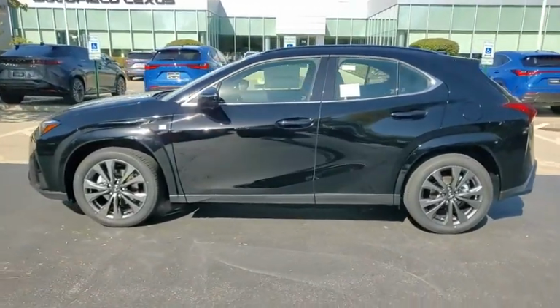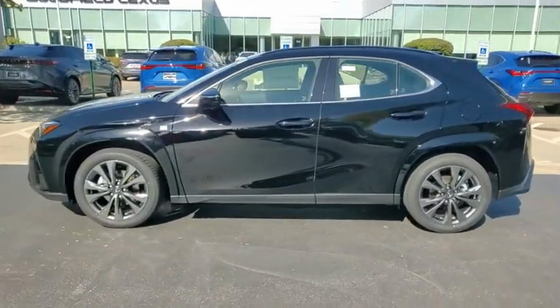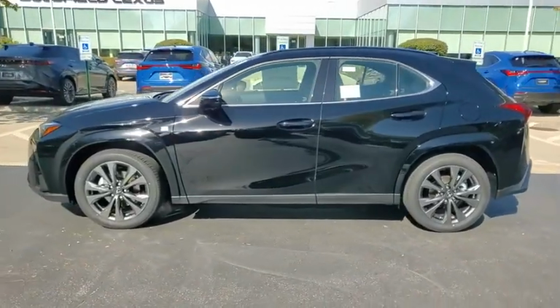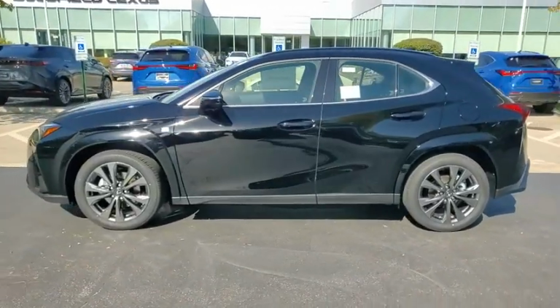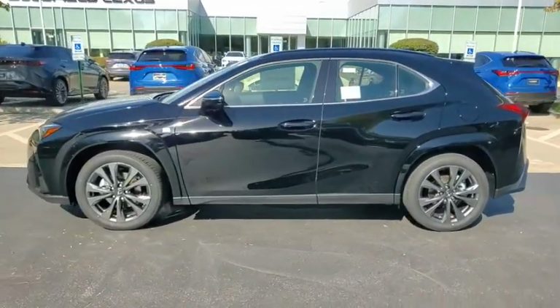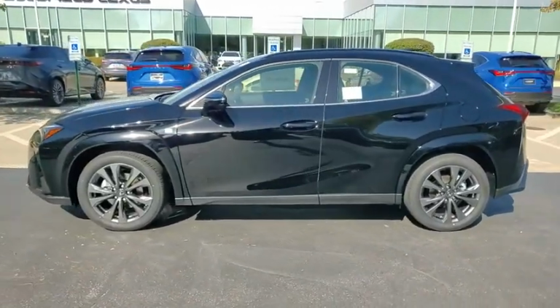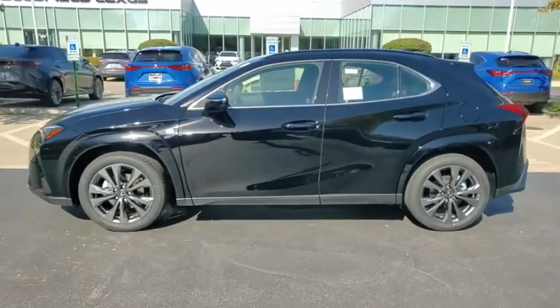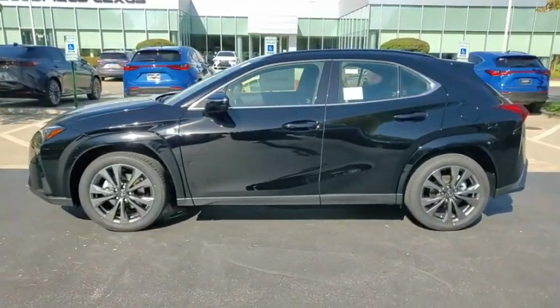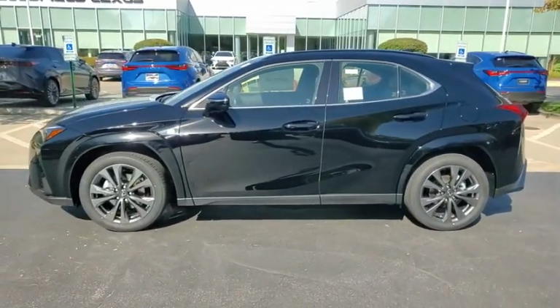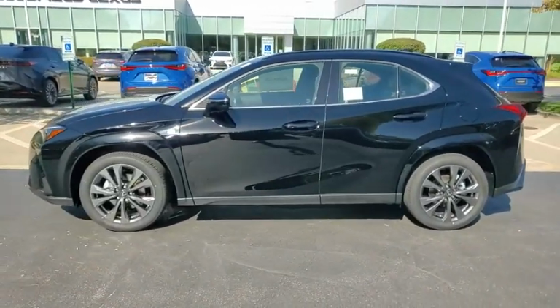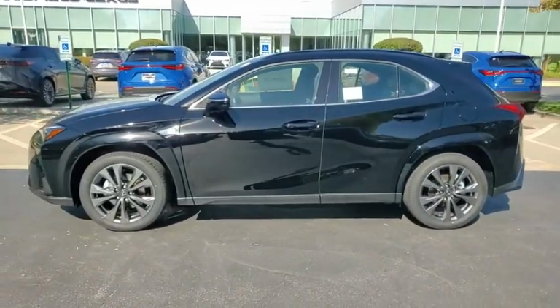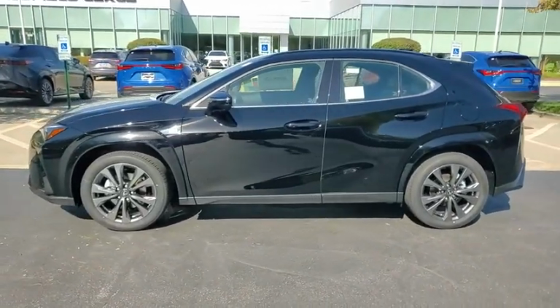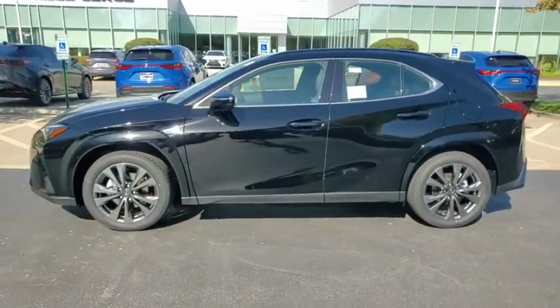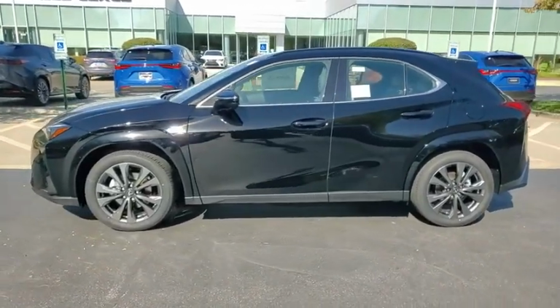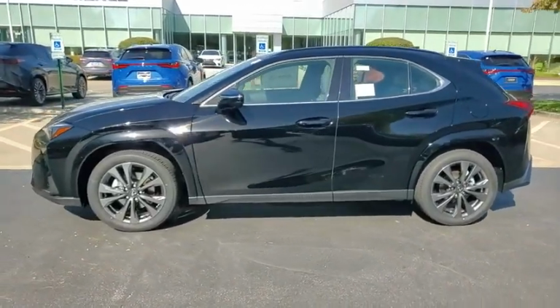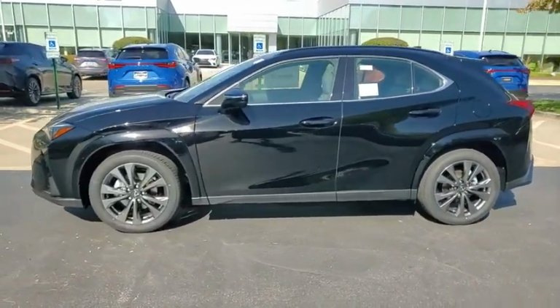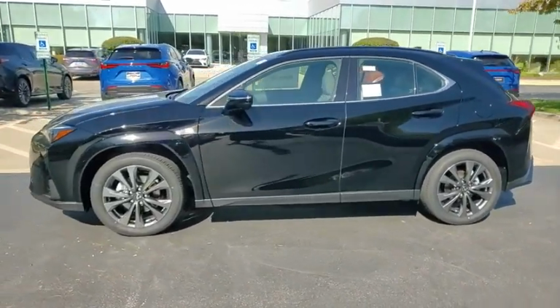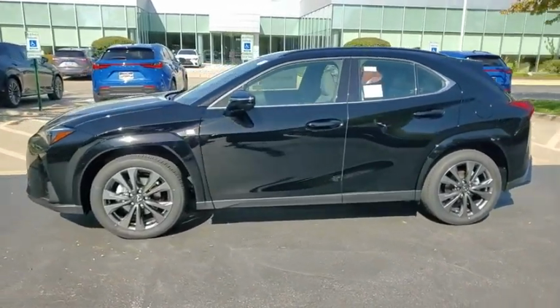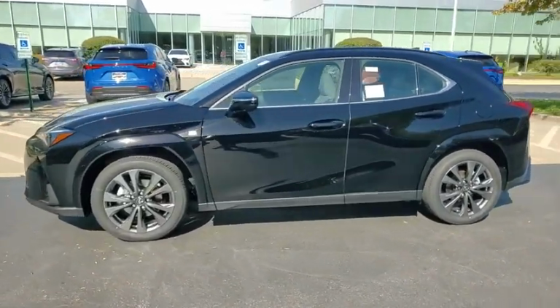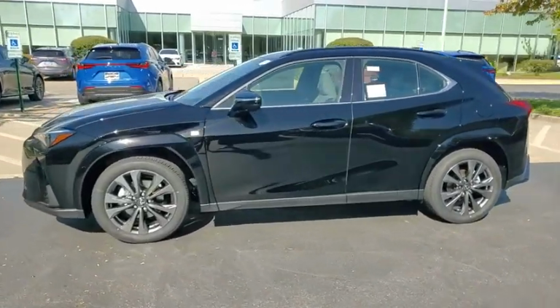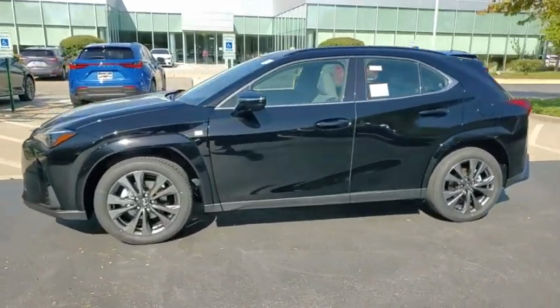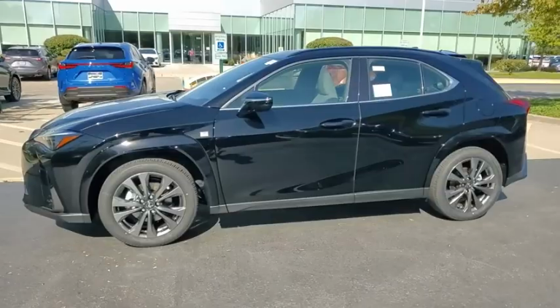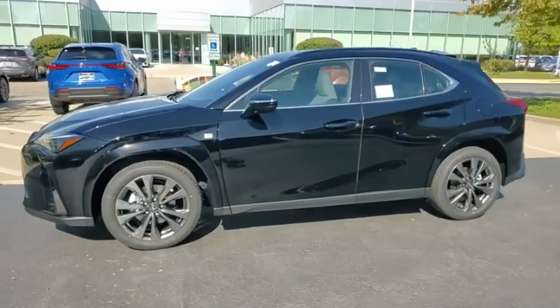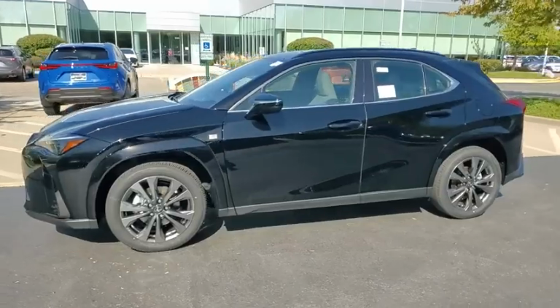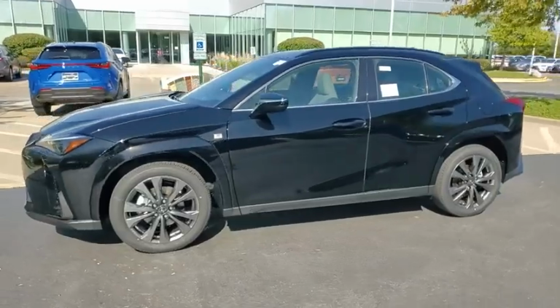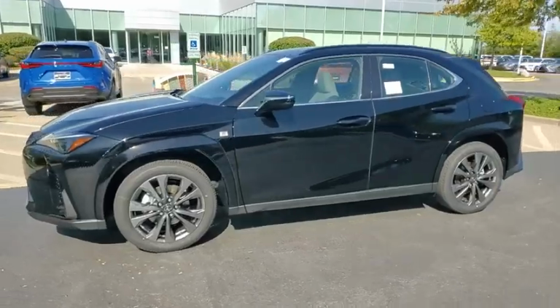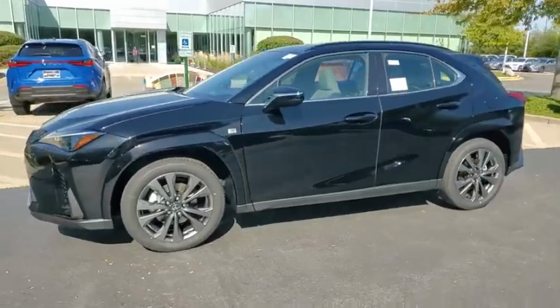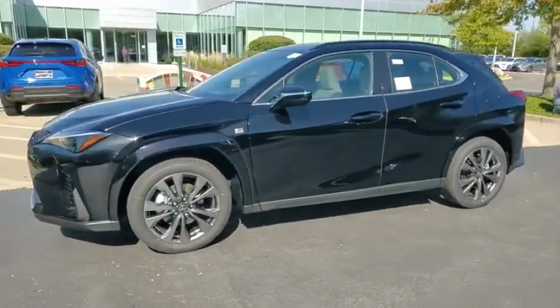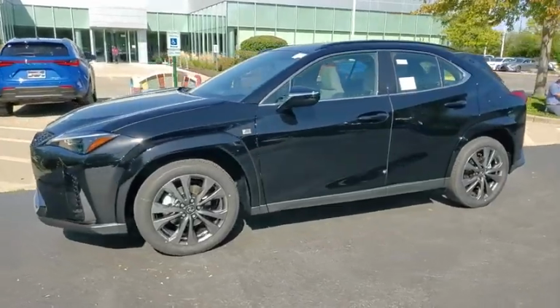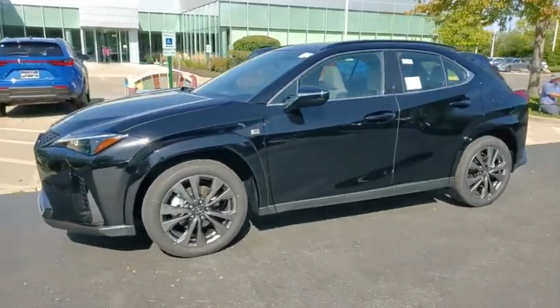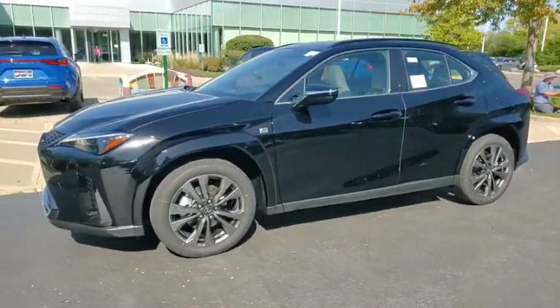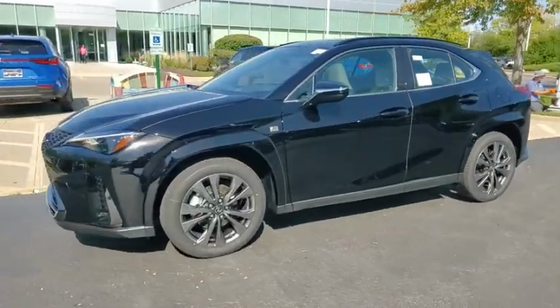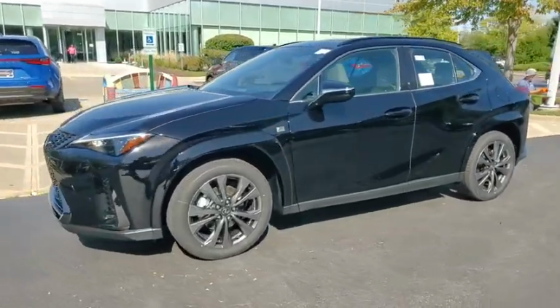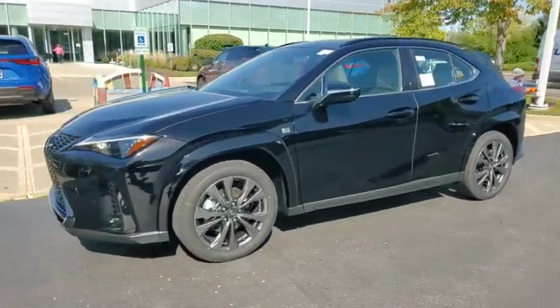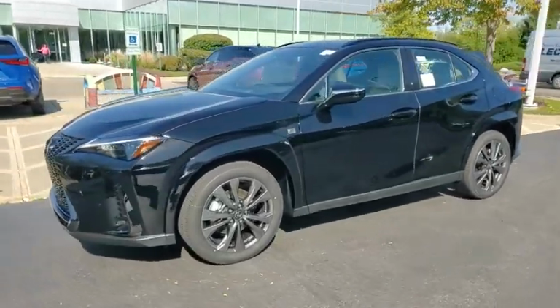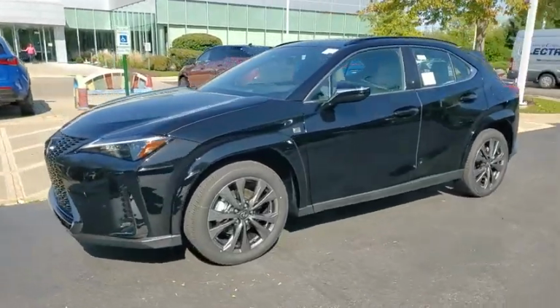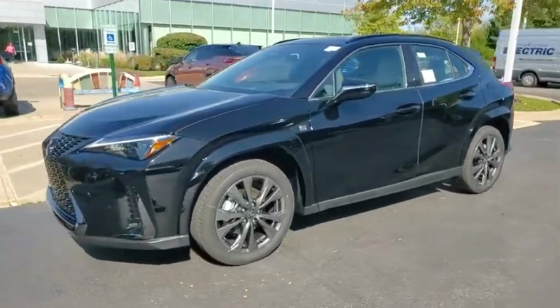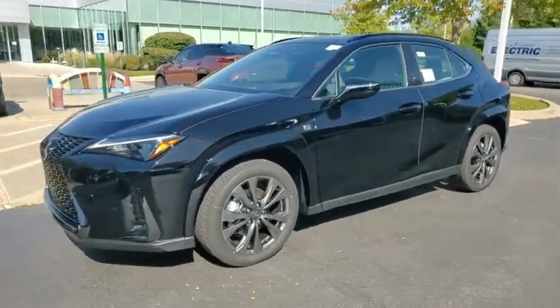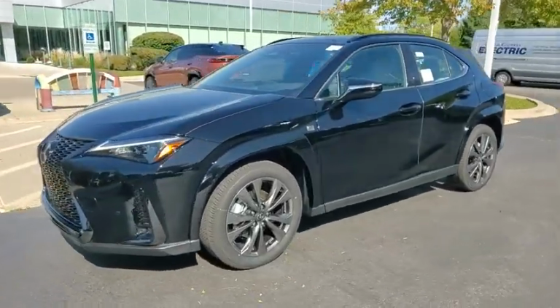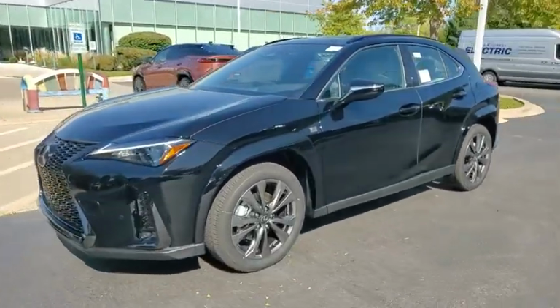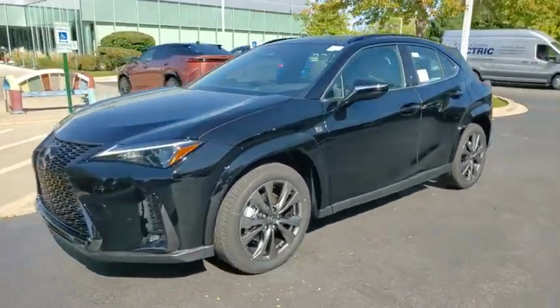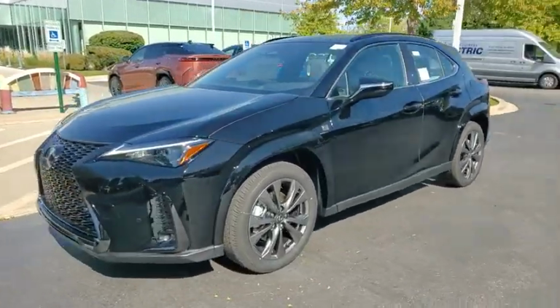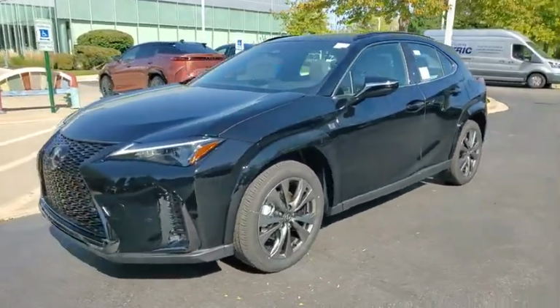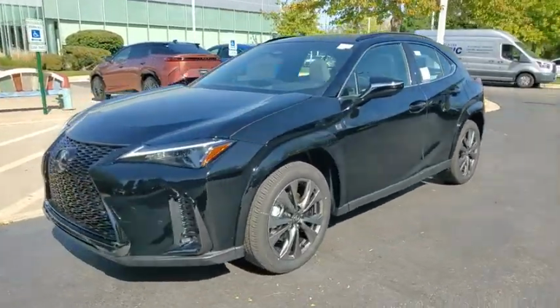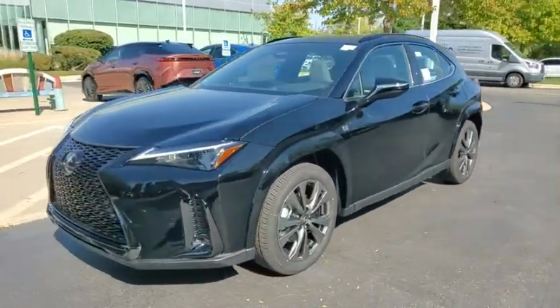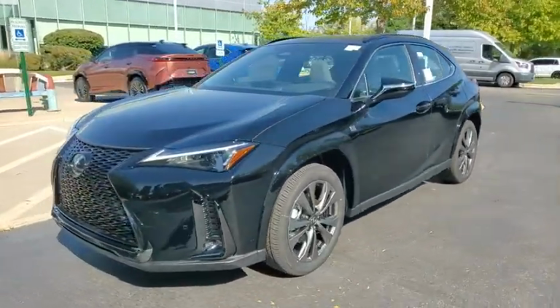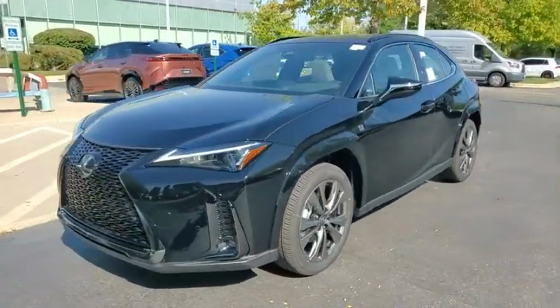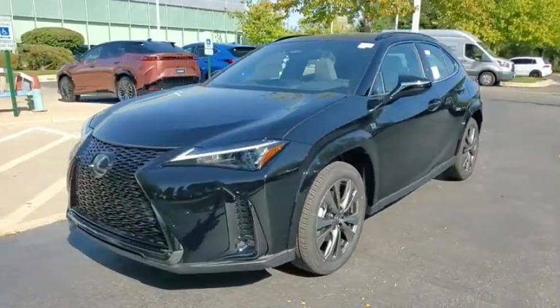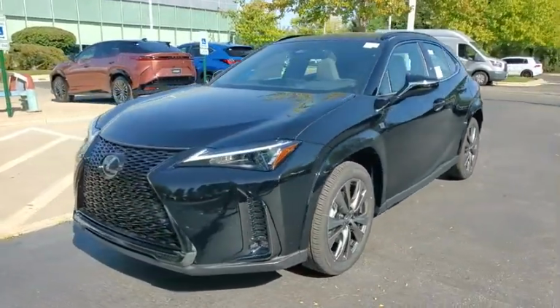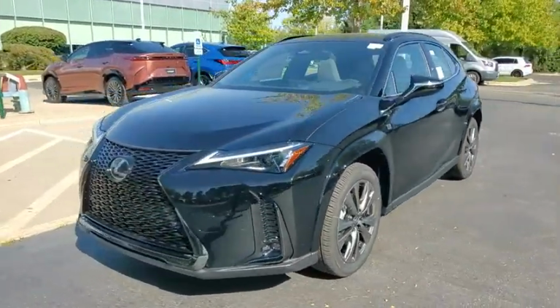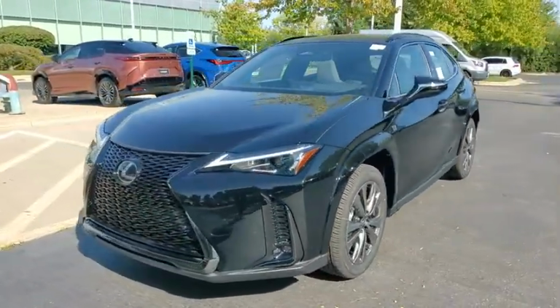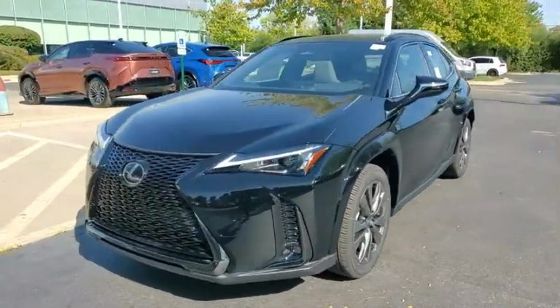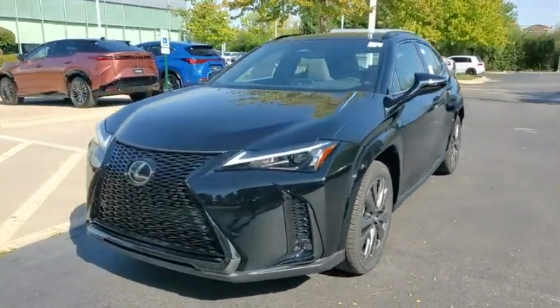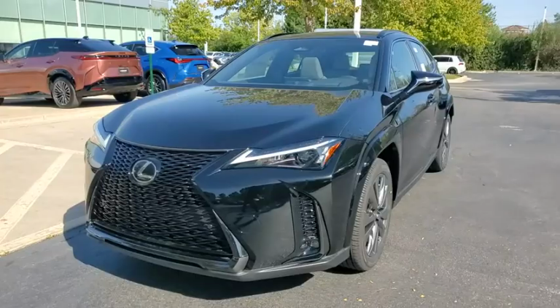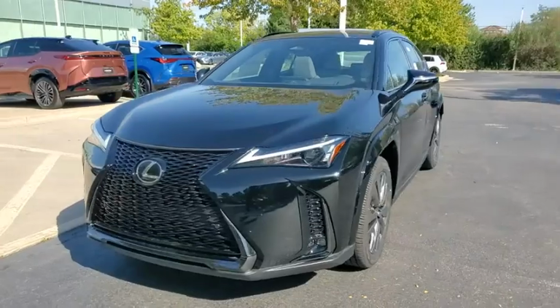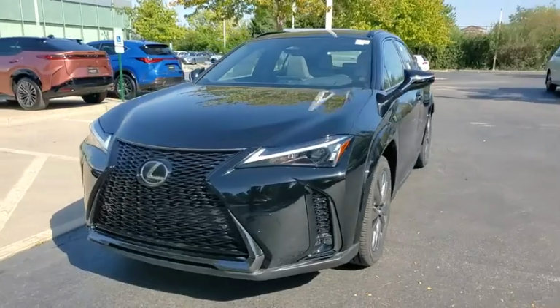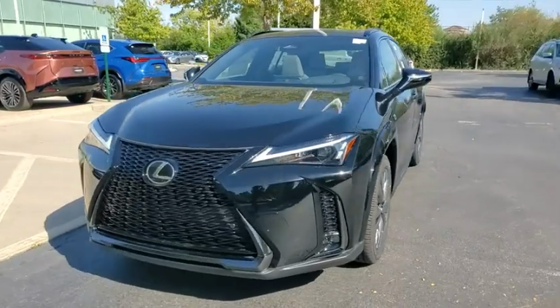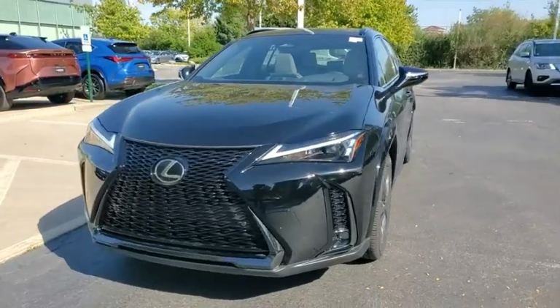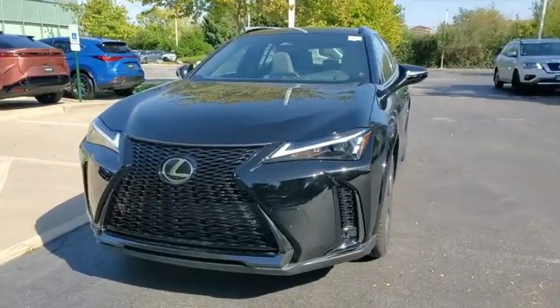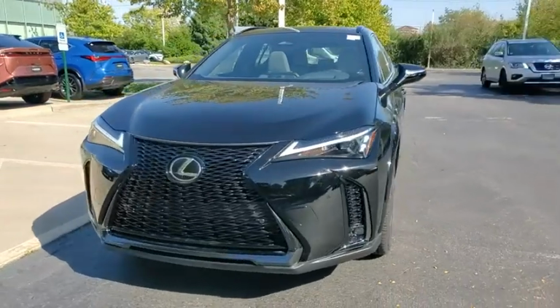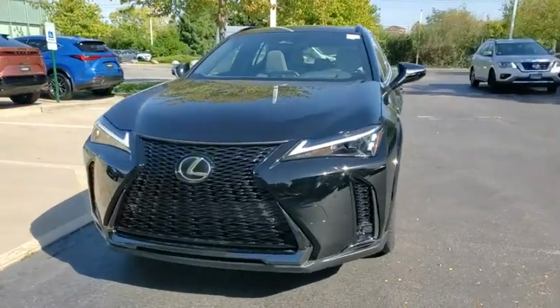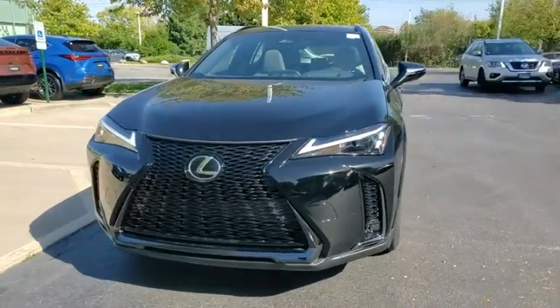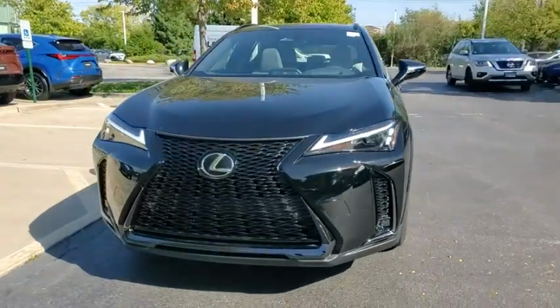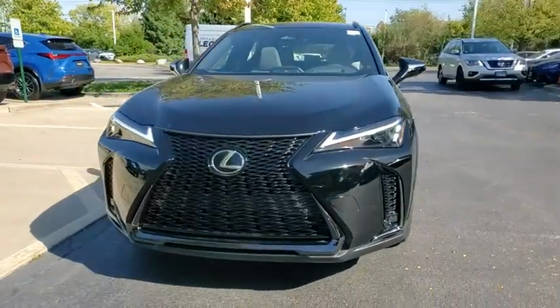Rear view camera. This beauty is sure to make you the talk of the neighborhood, so call or drop in for a test drive today.